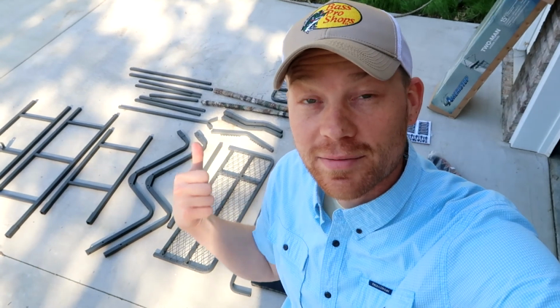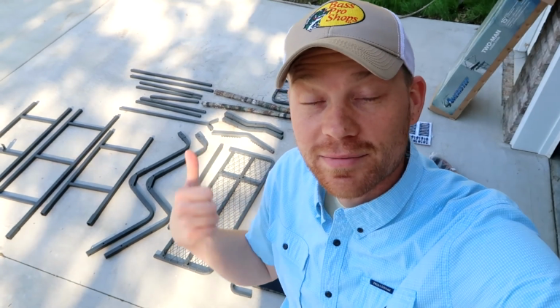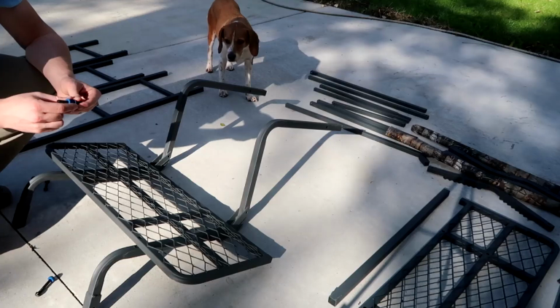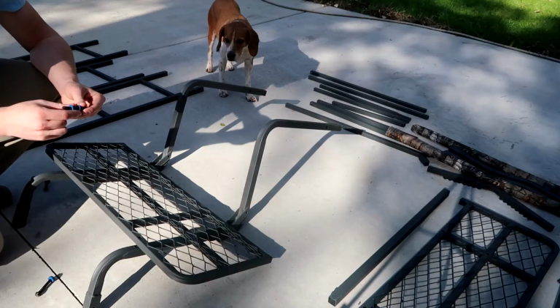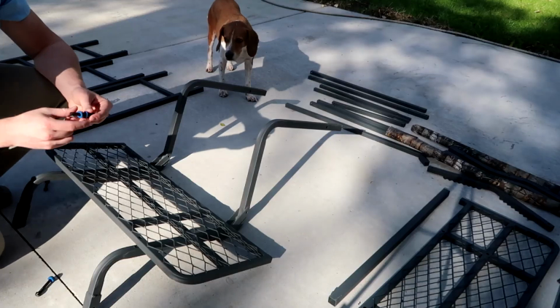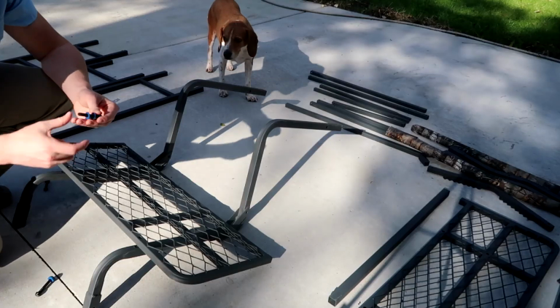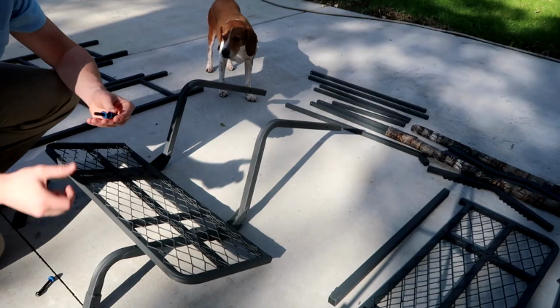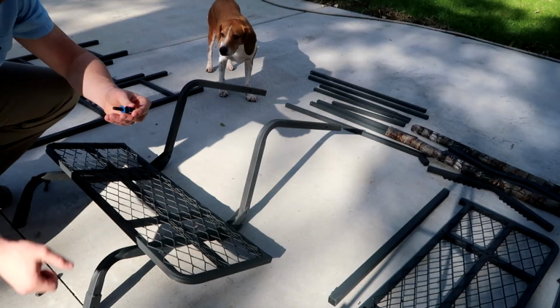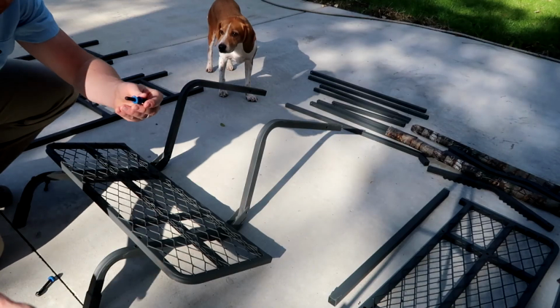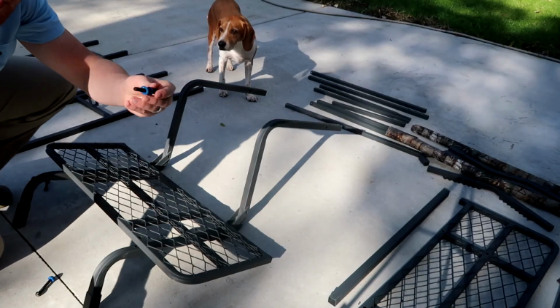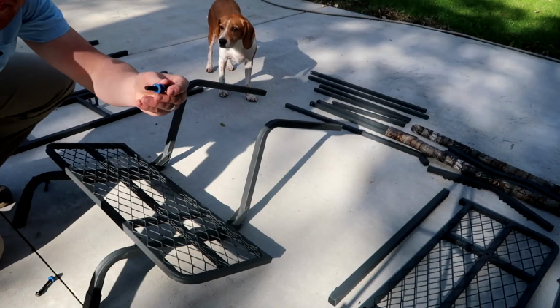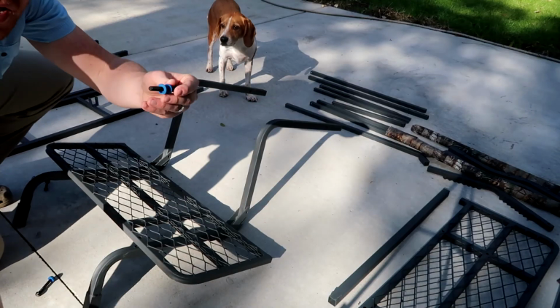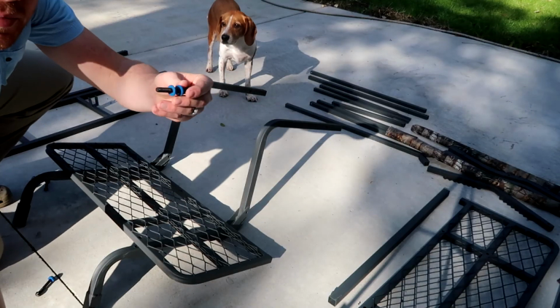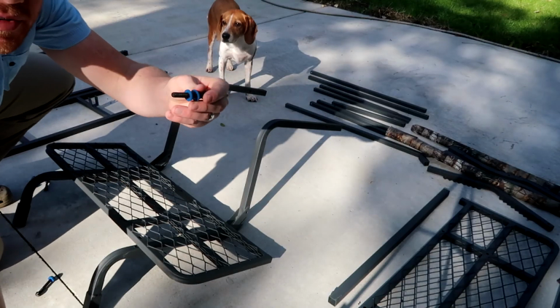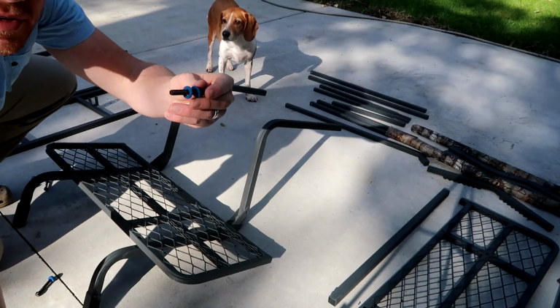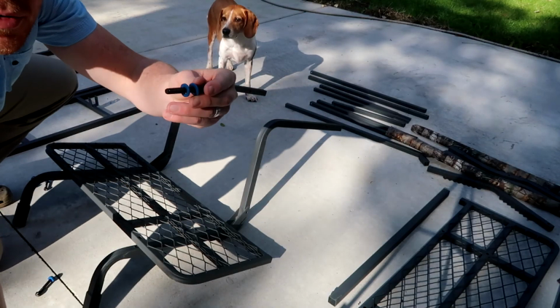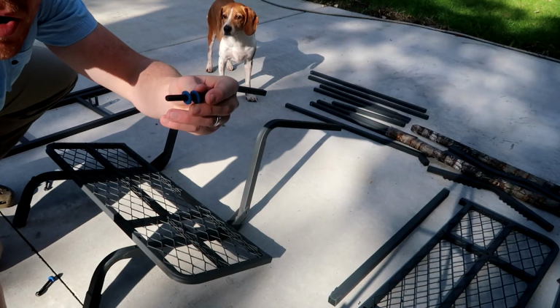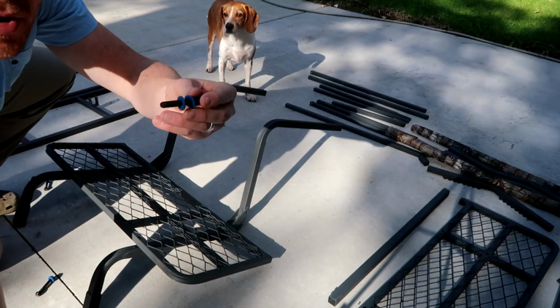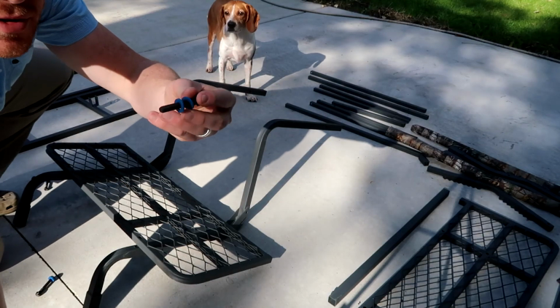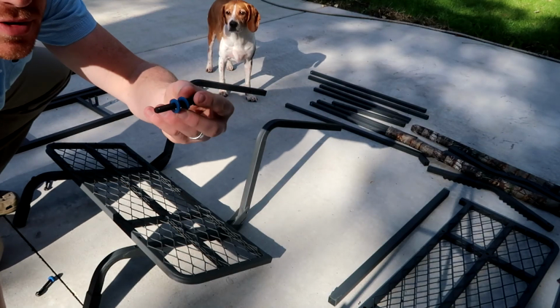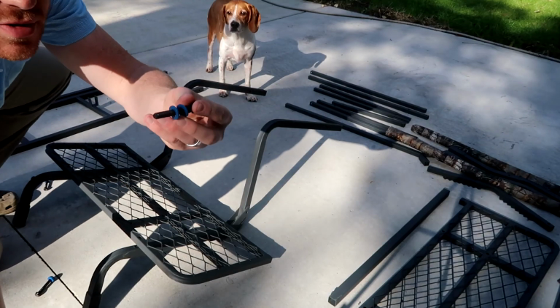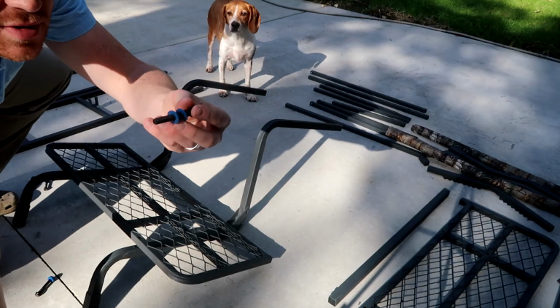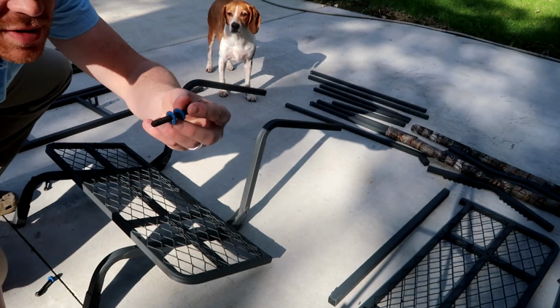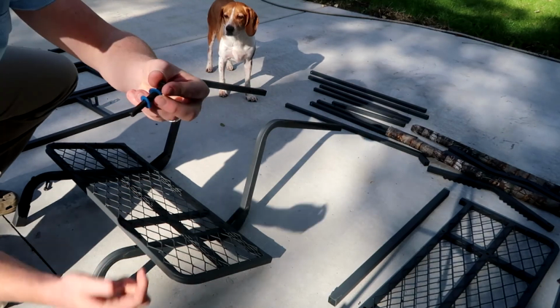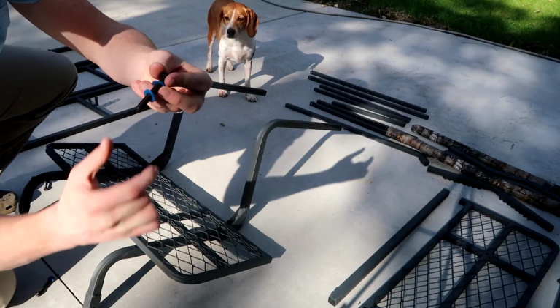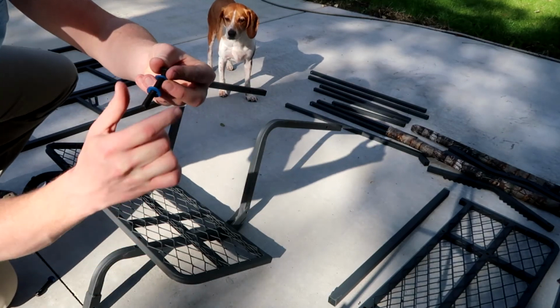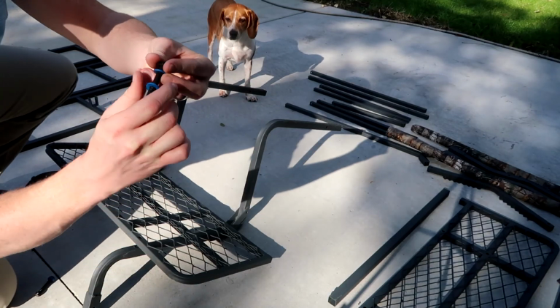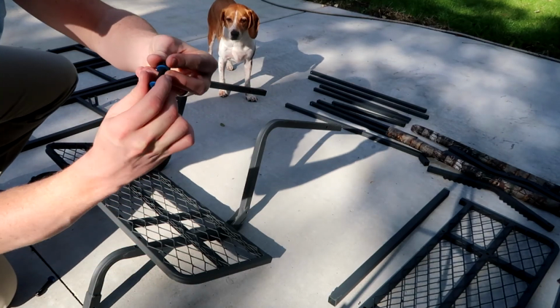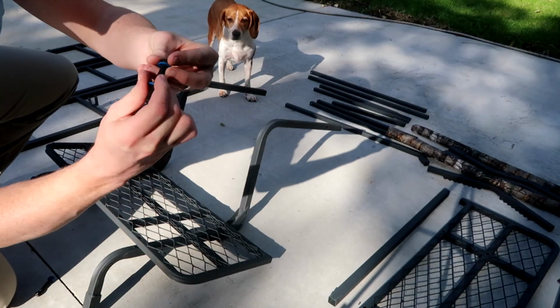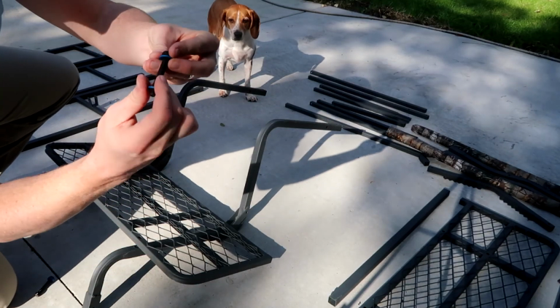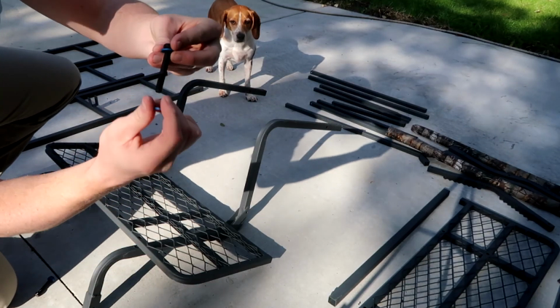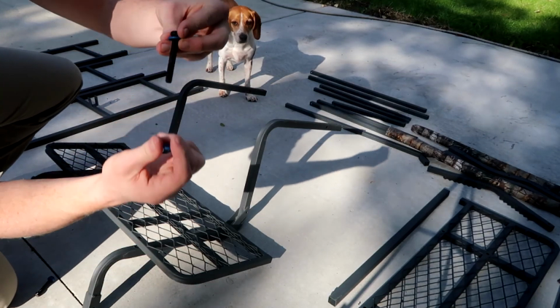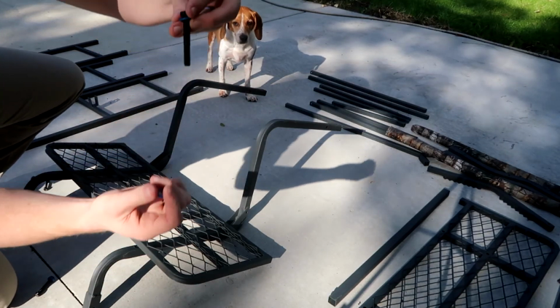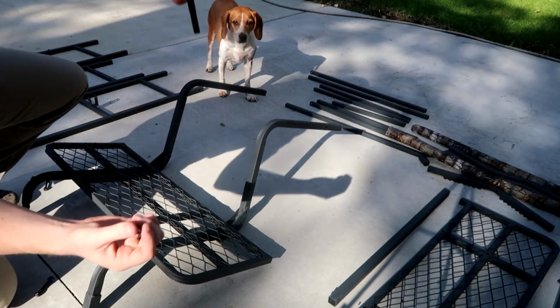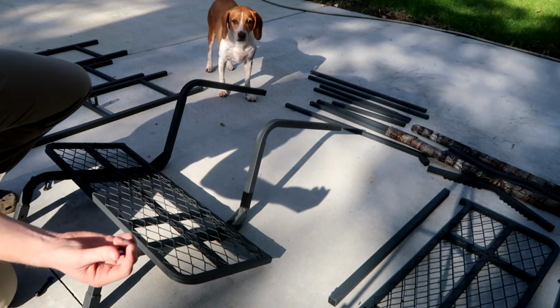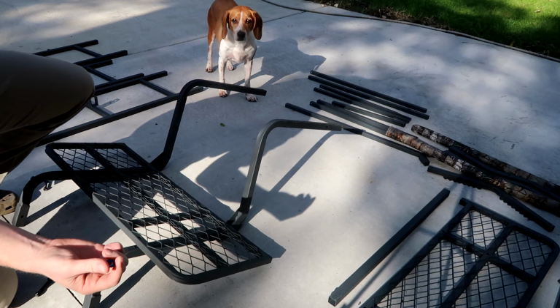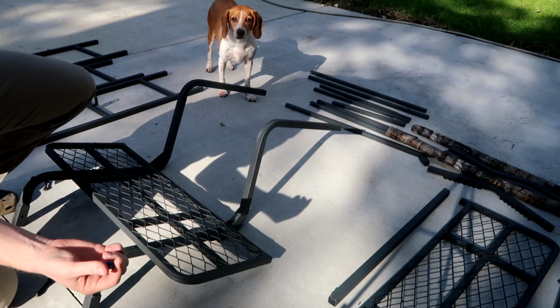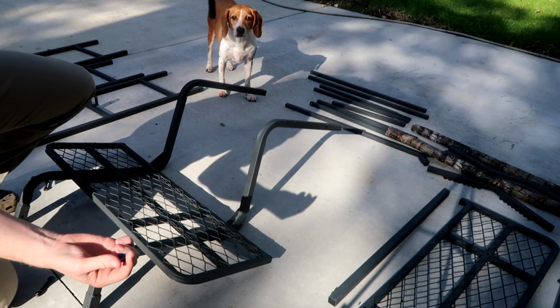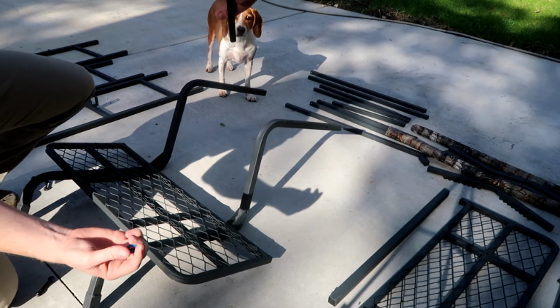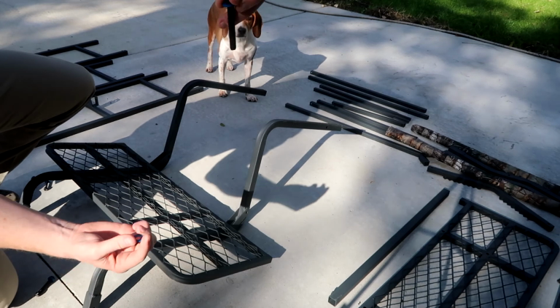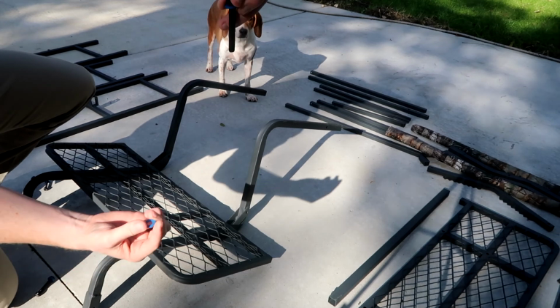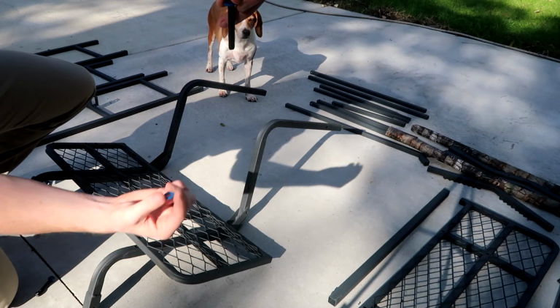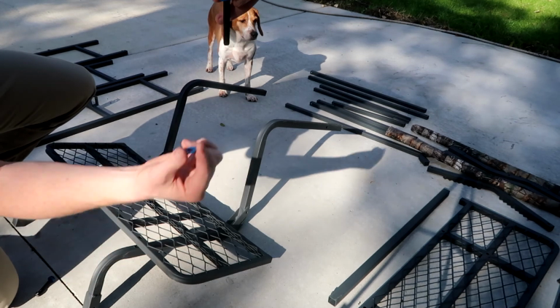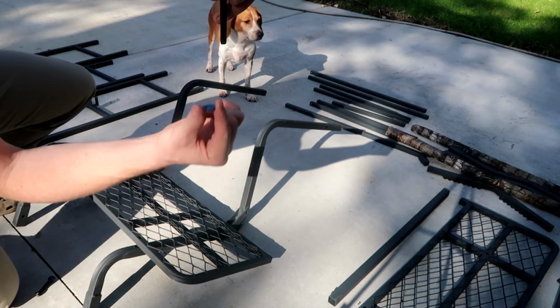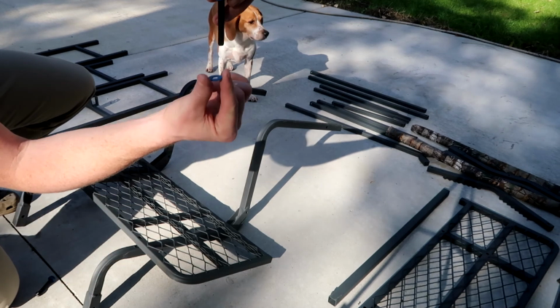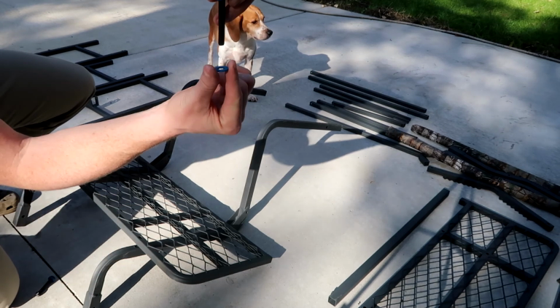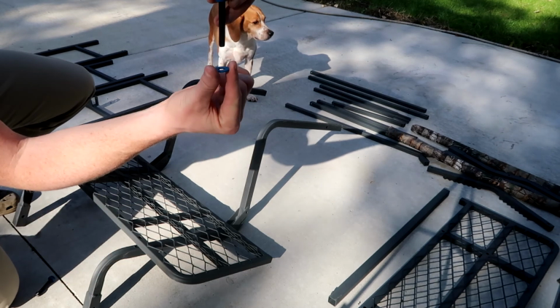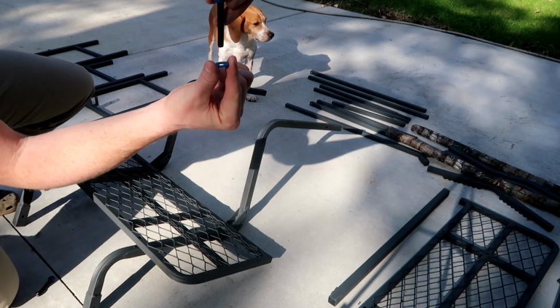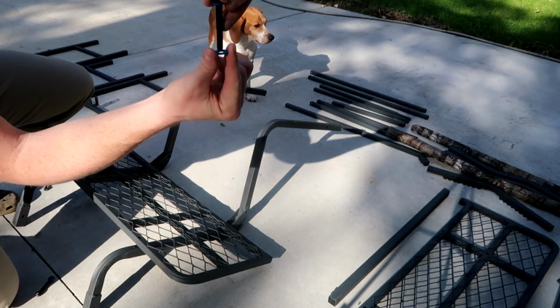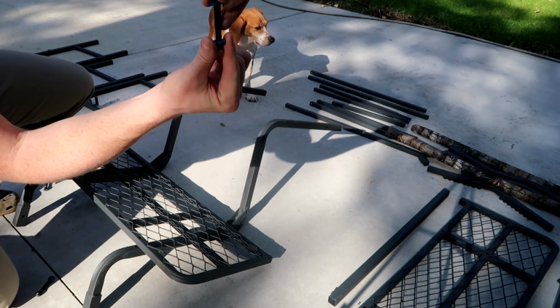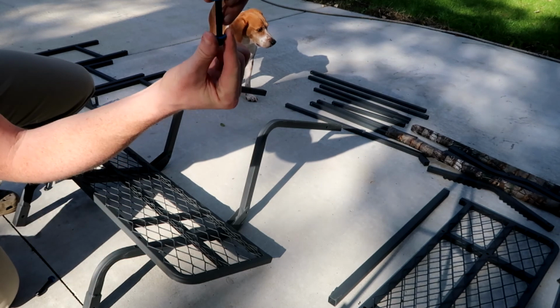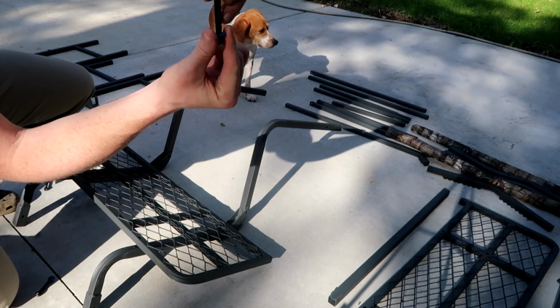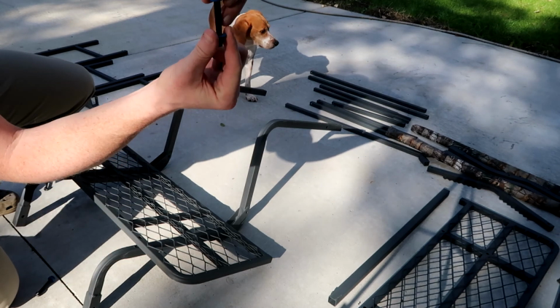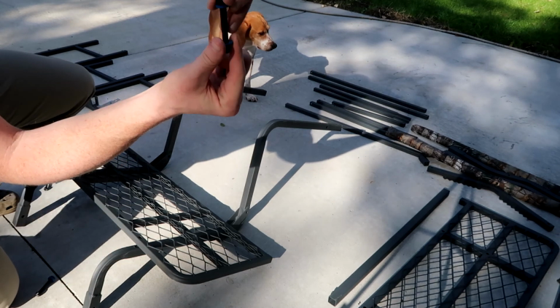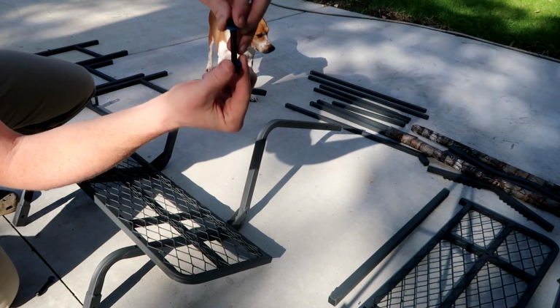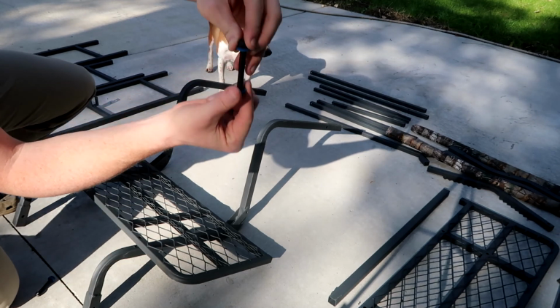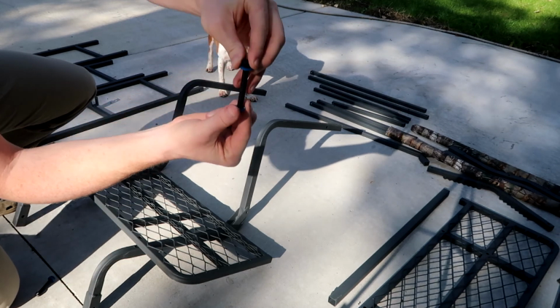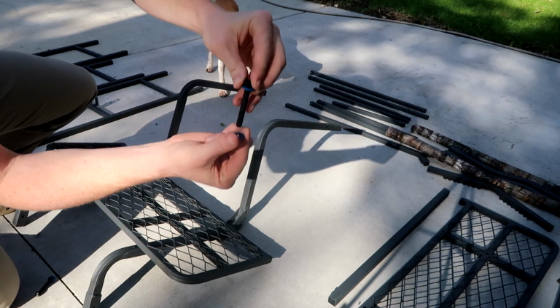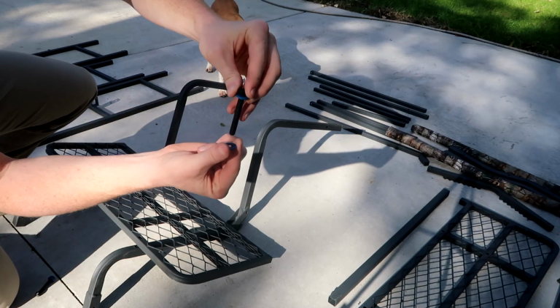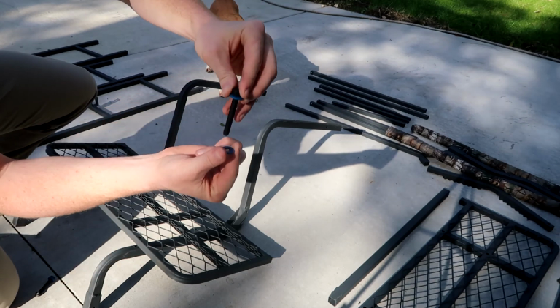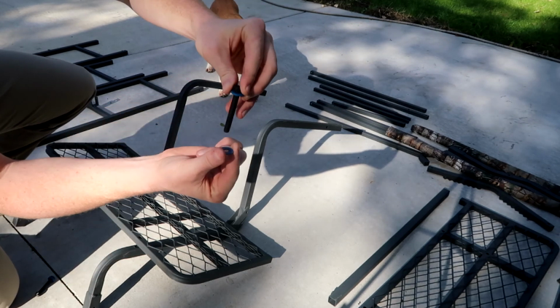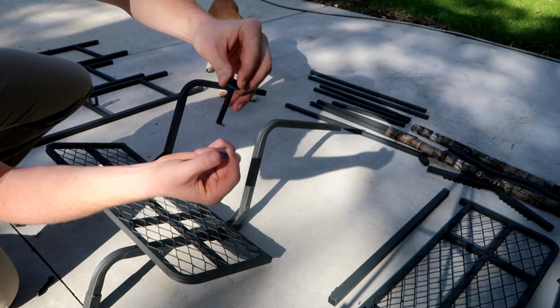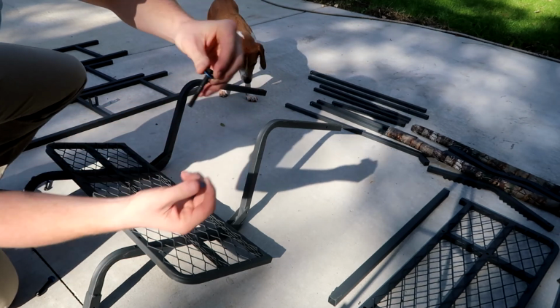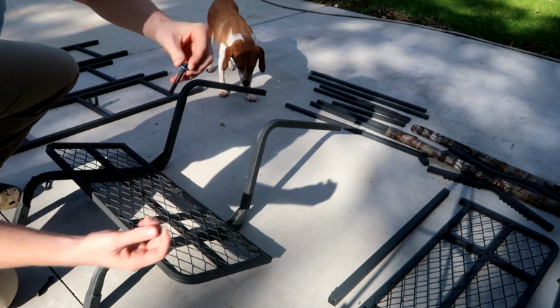Each of these bolts comes with two washers. You want to put the bolt through like that, and then another washer on the bottom once you put it through there.